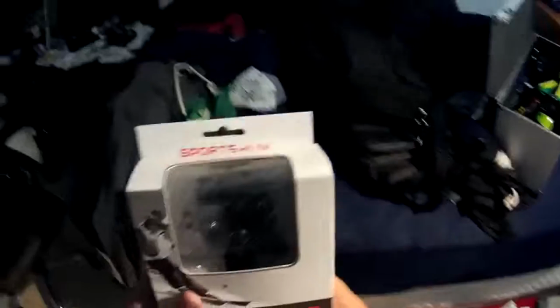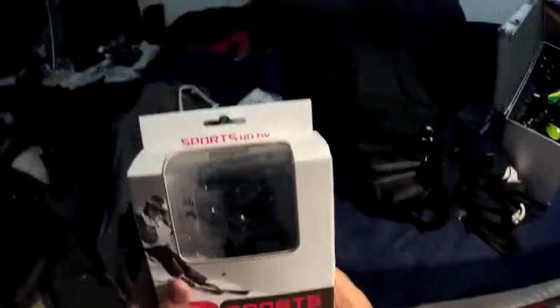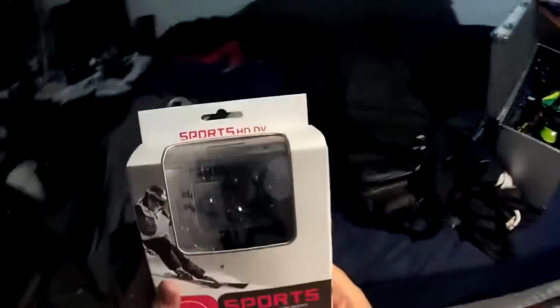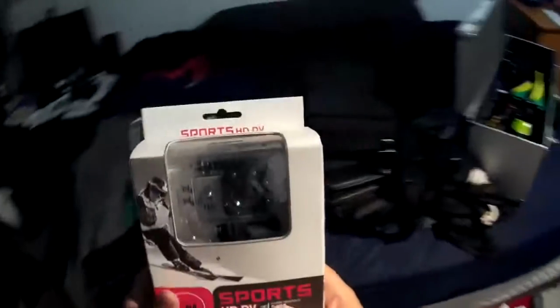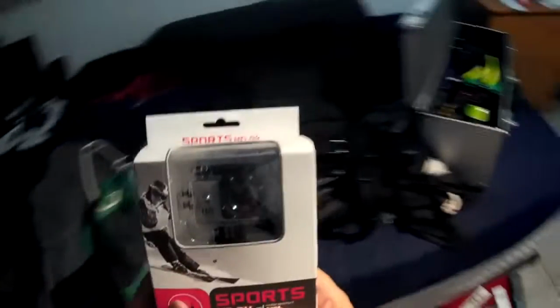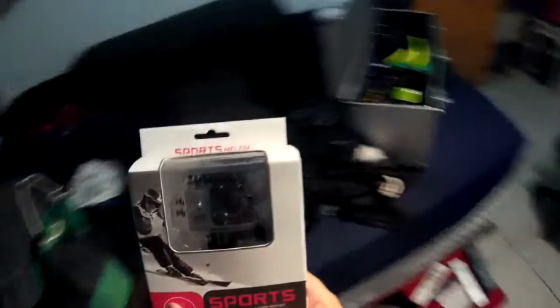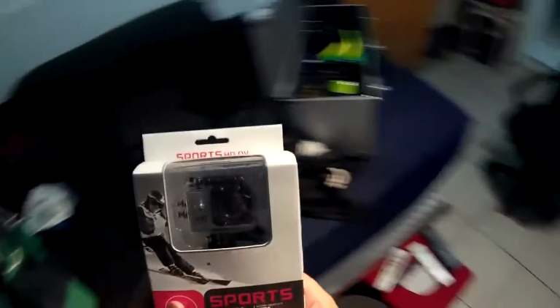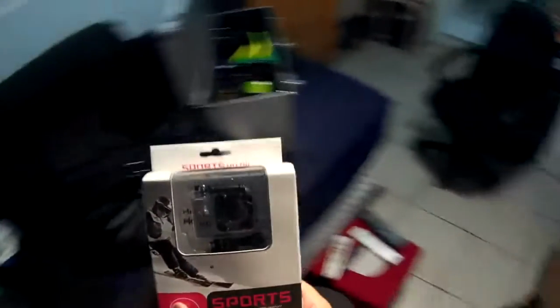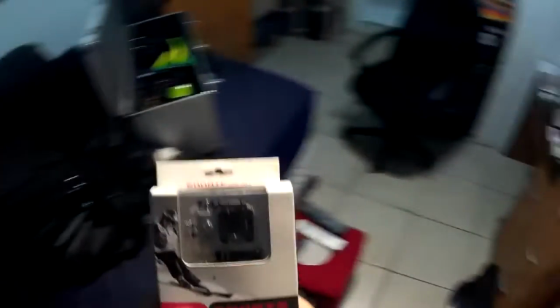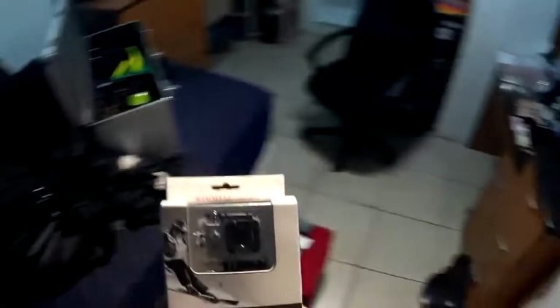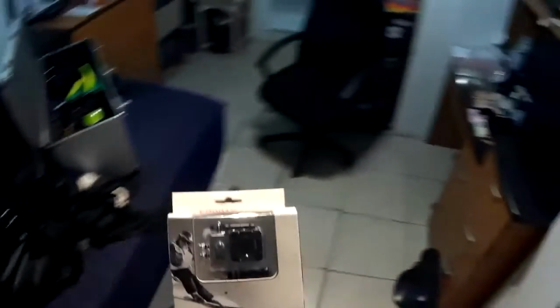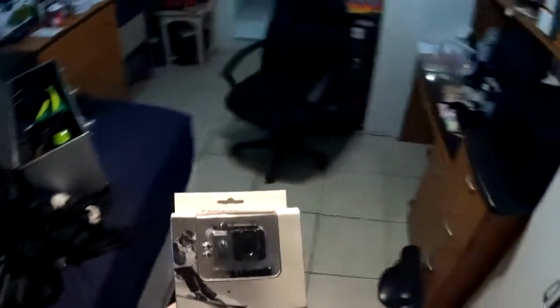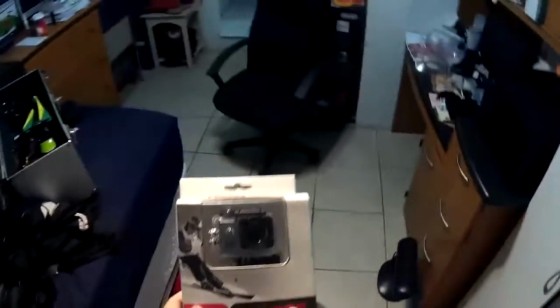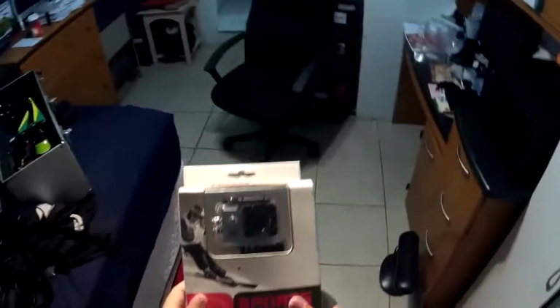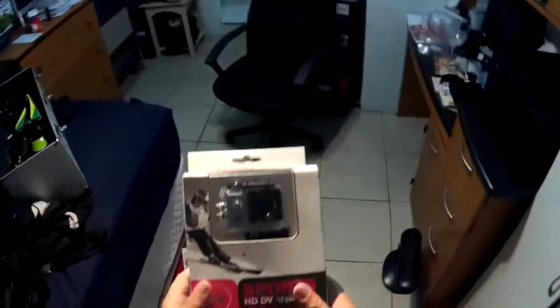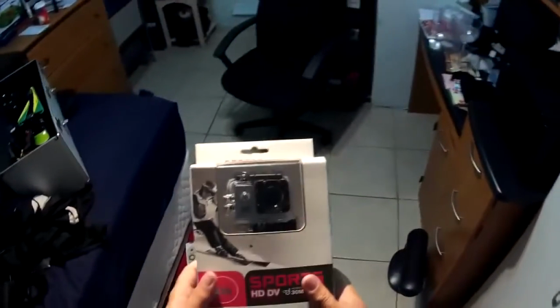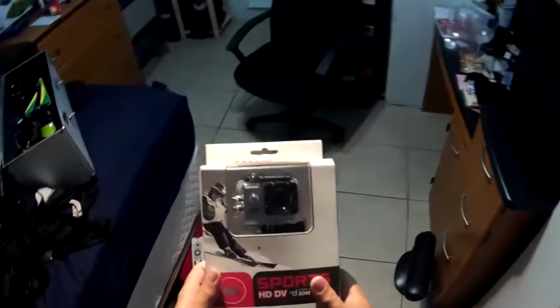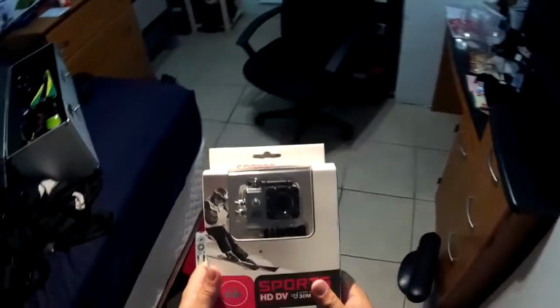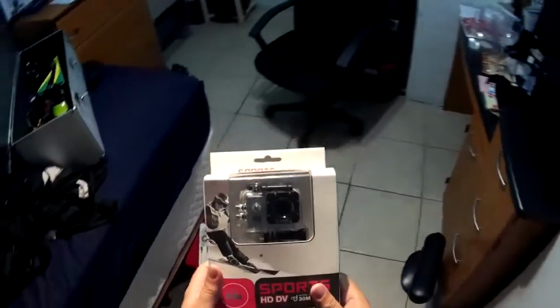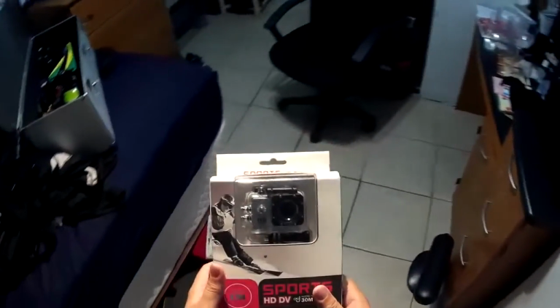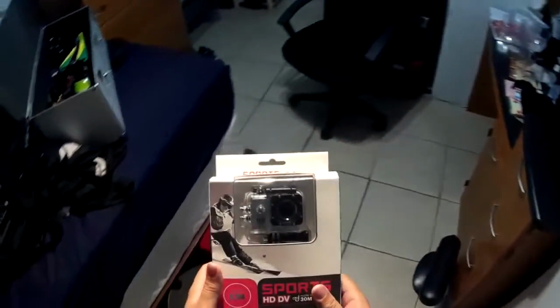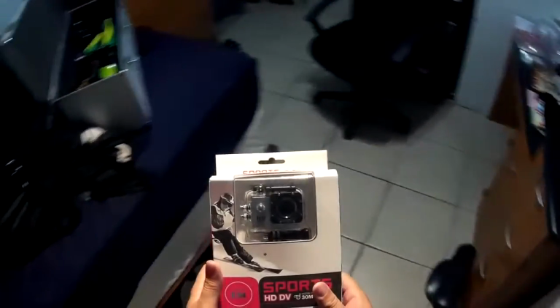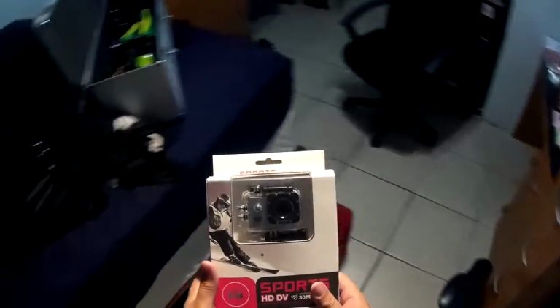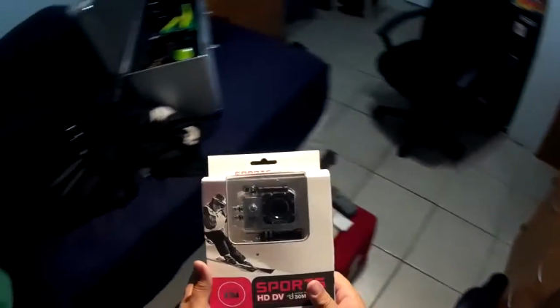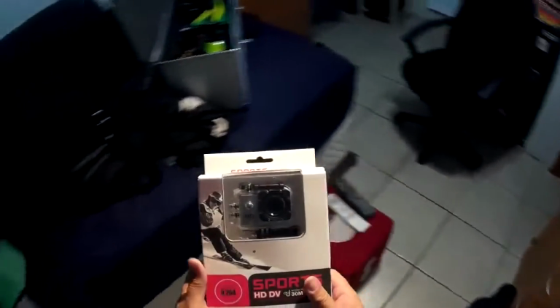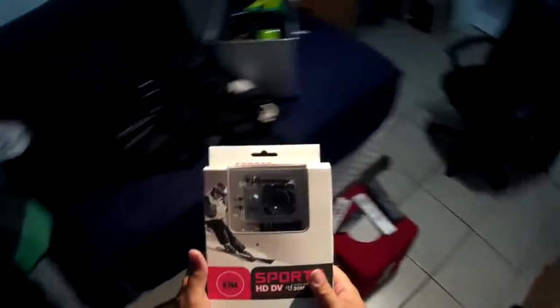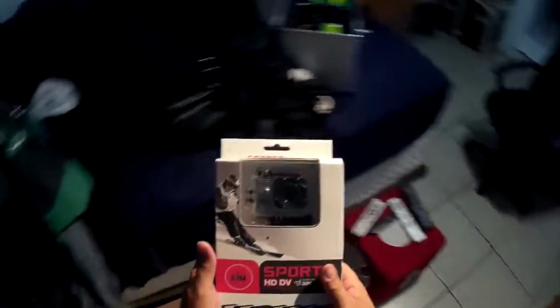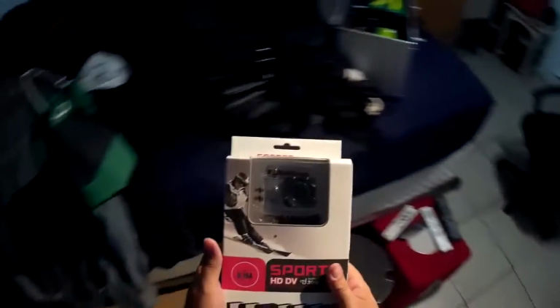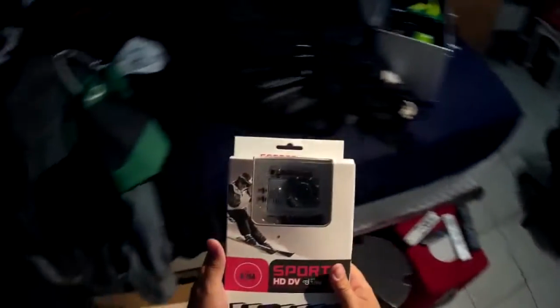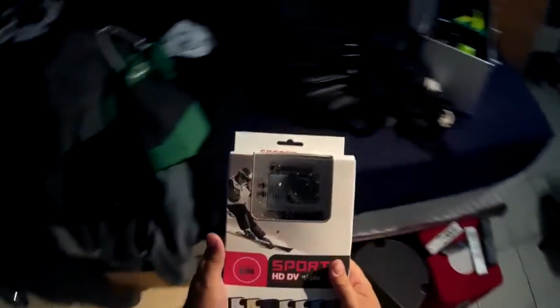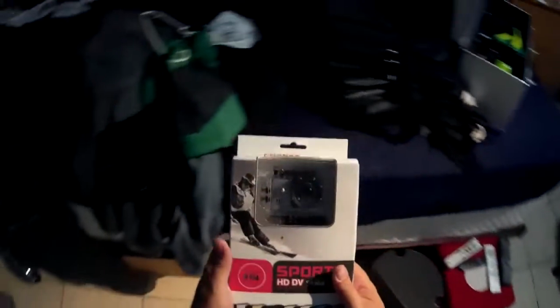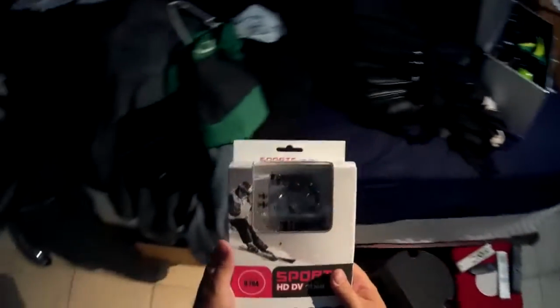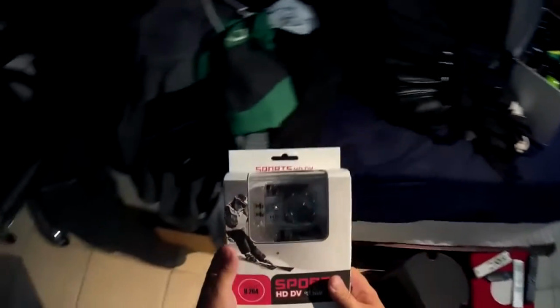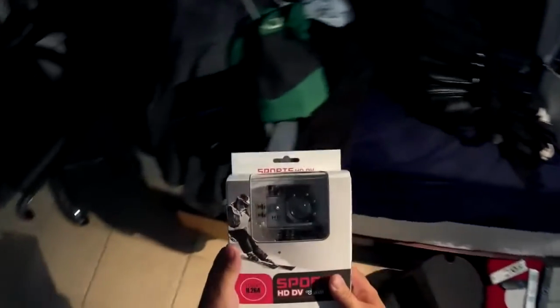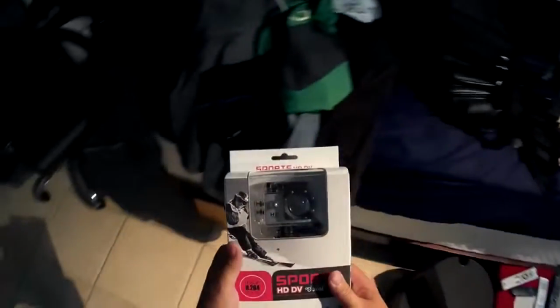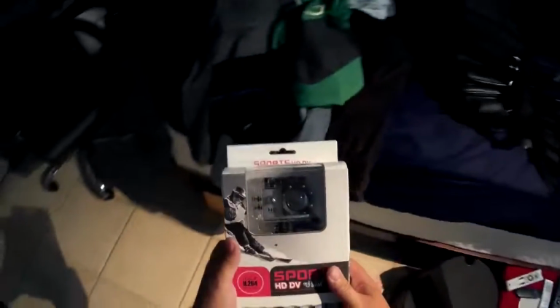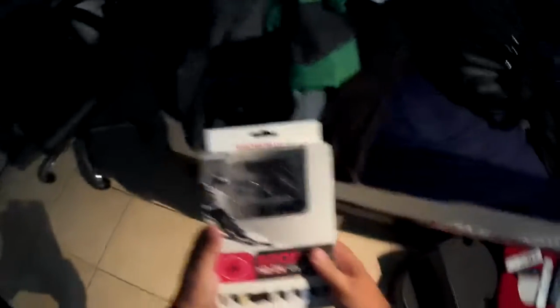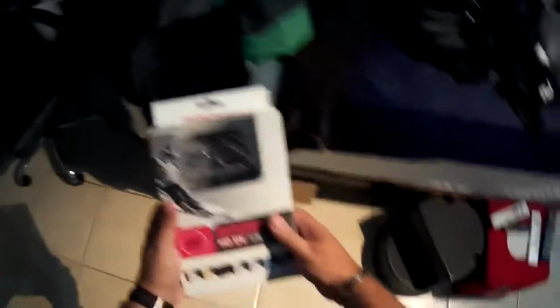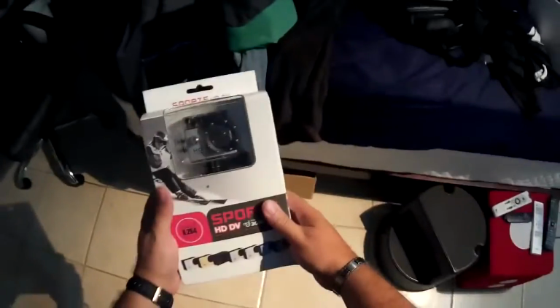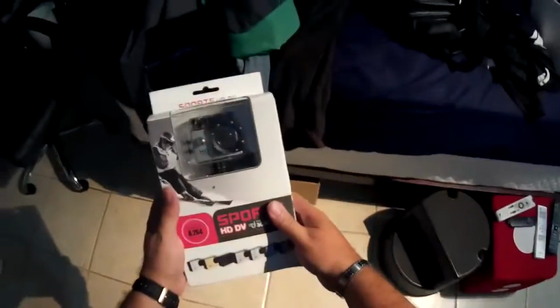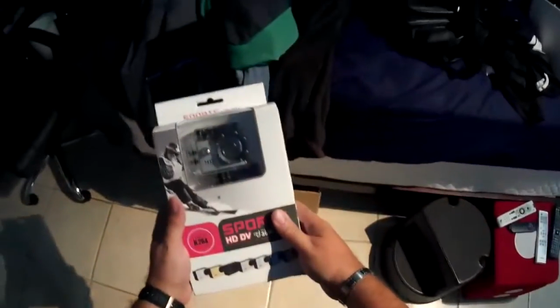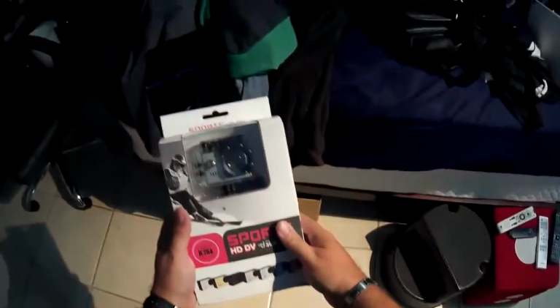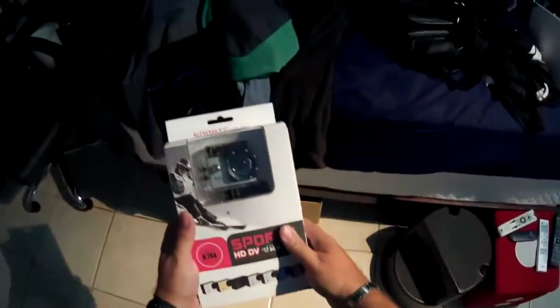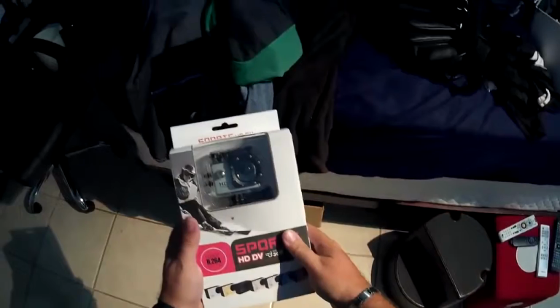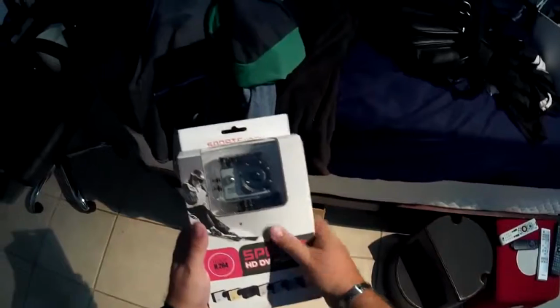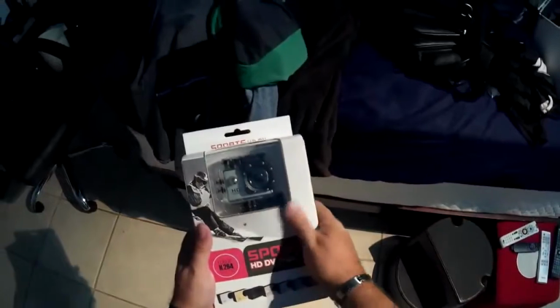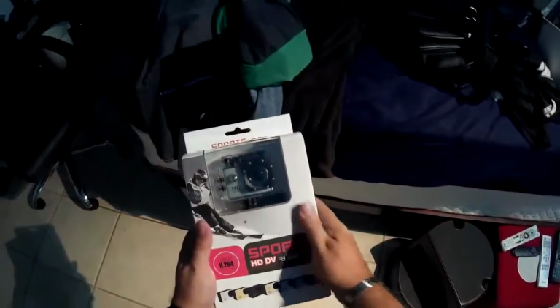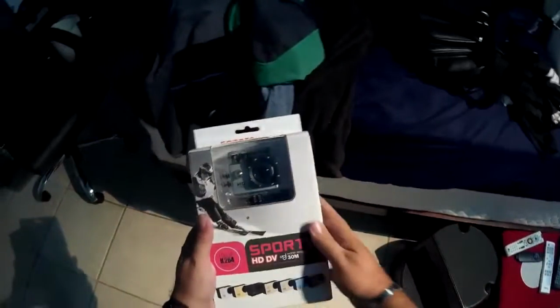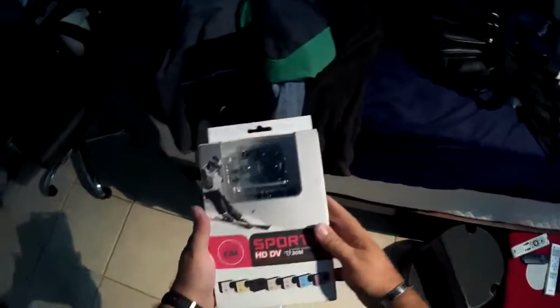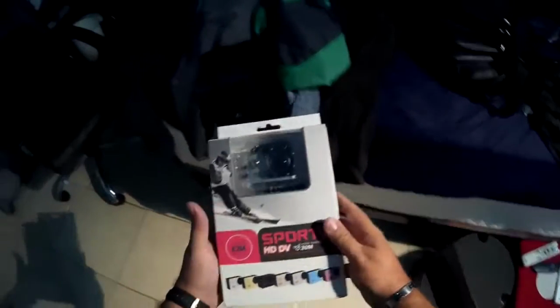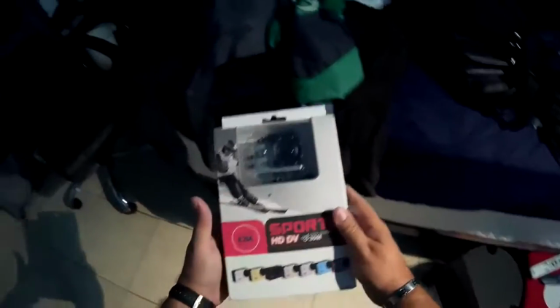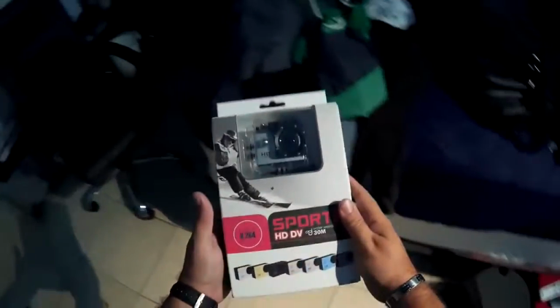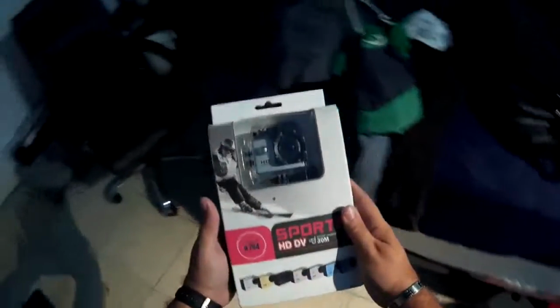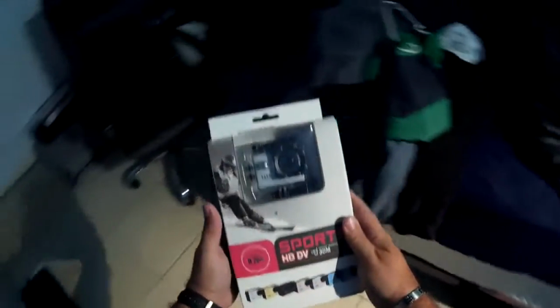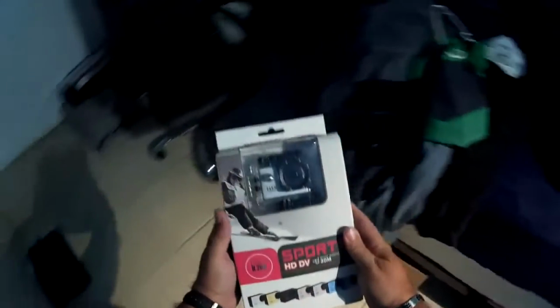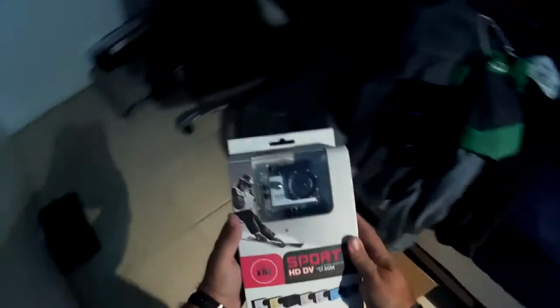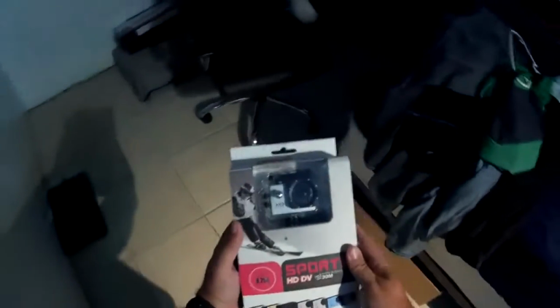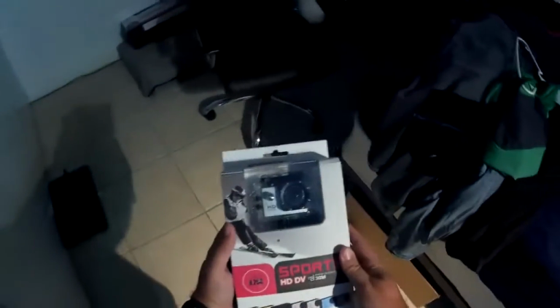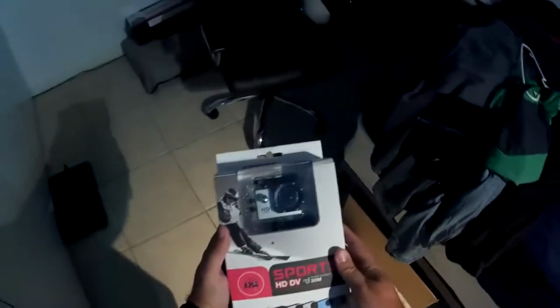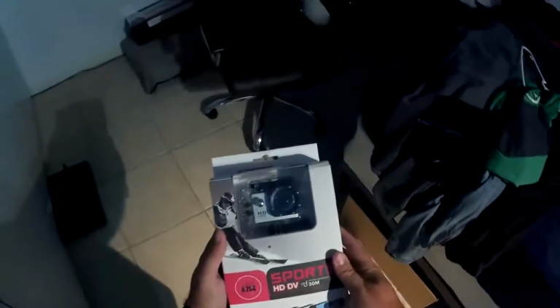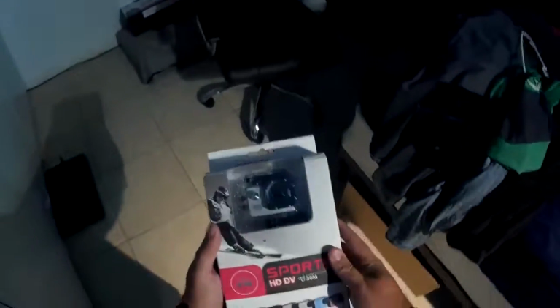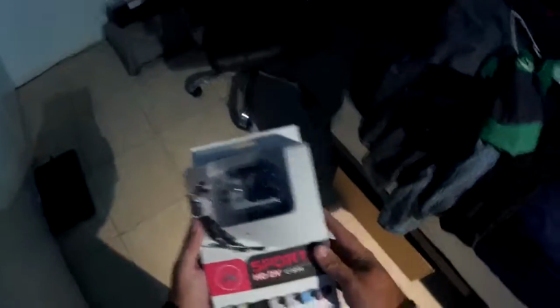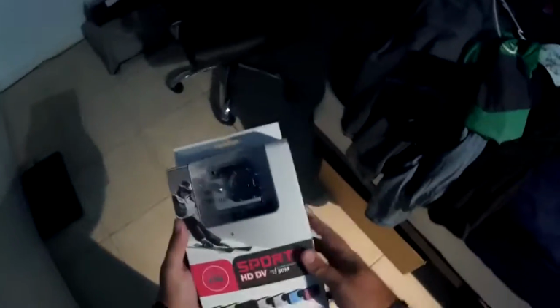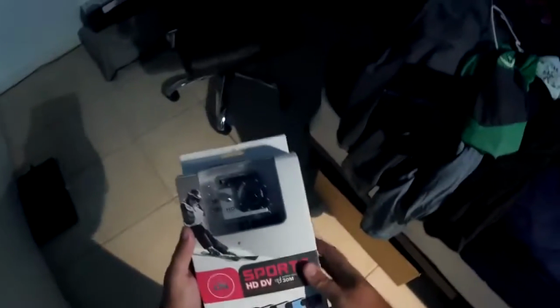I have not unpacked it yet, I haven't done anything yet. I'm going to do that right now. I just kind of wanted to see the box first before I take it apart.